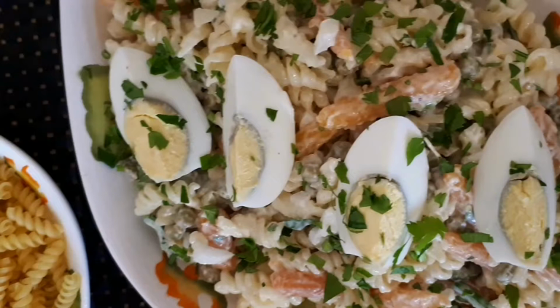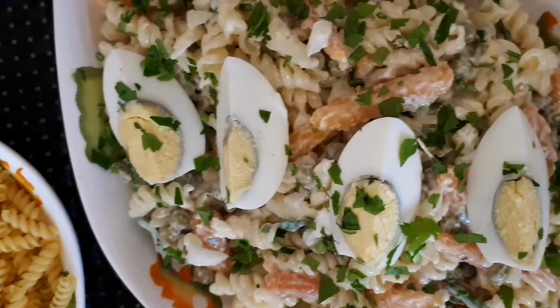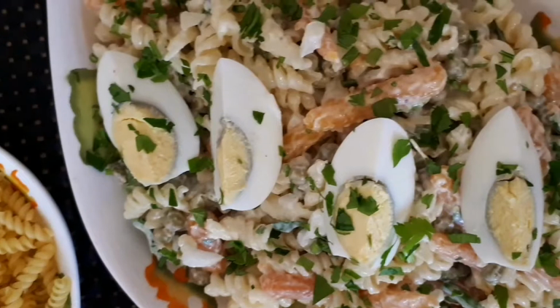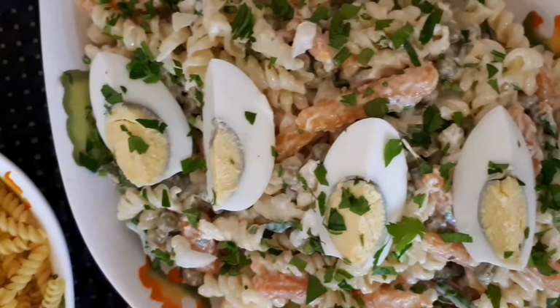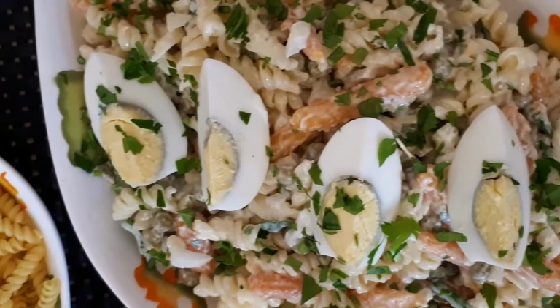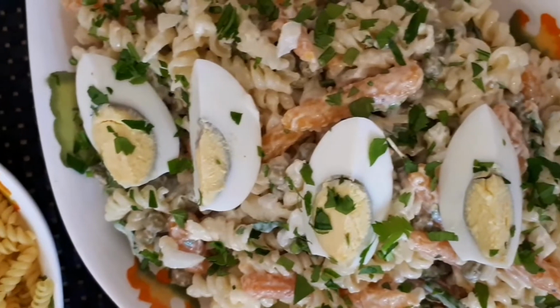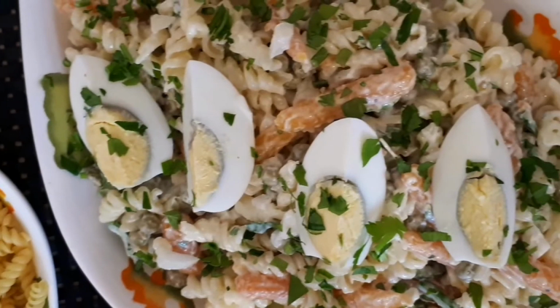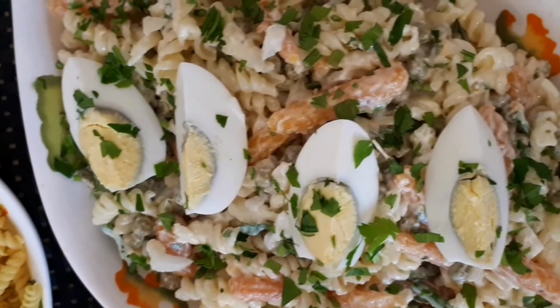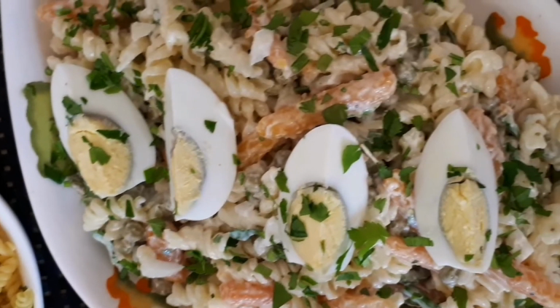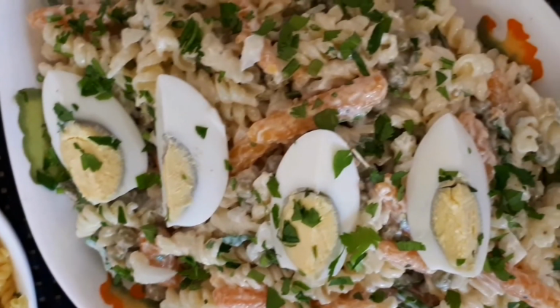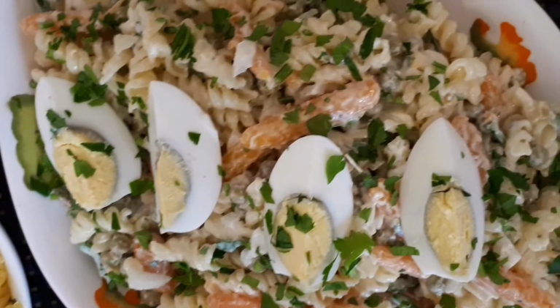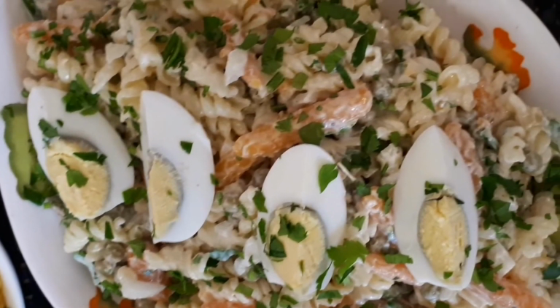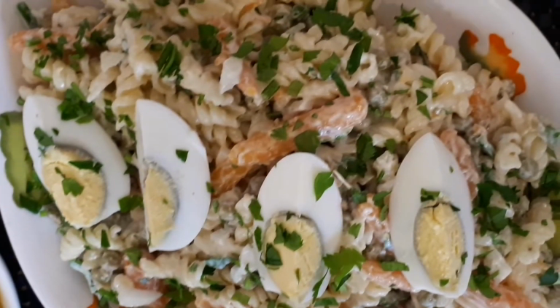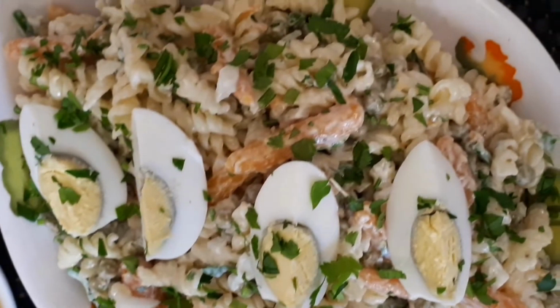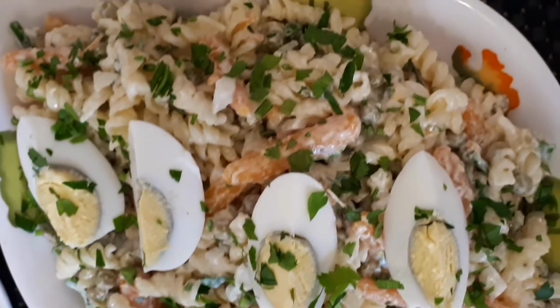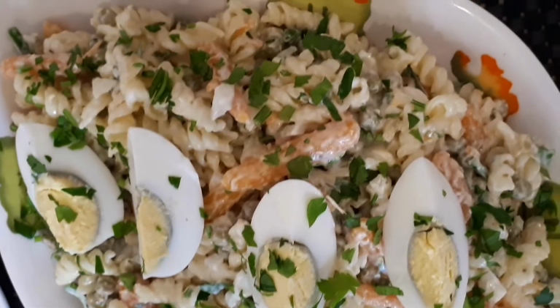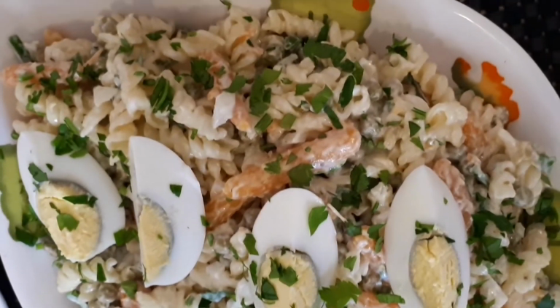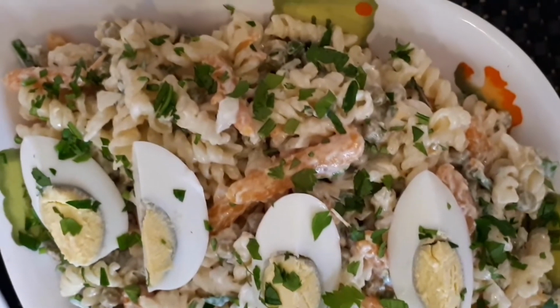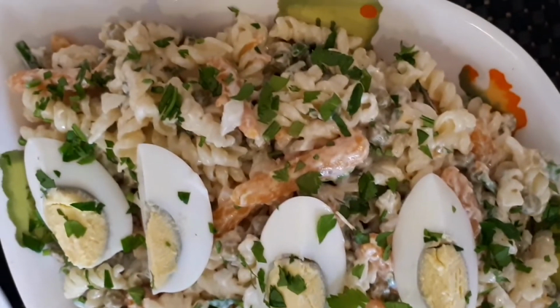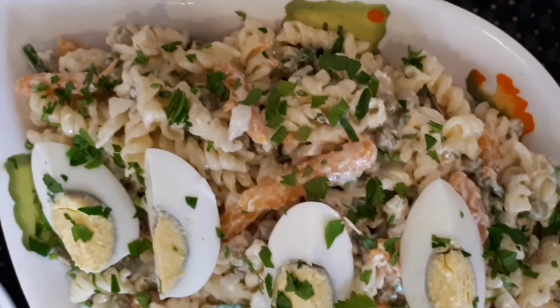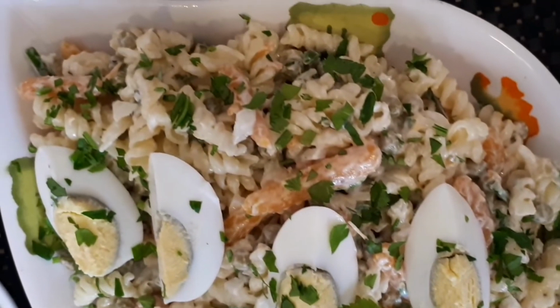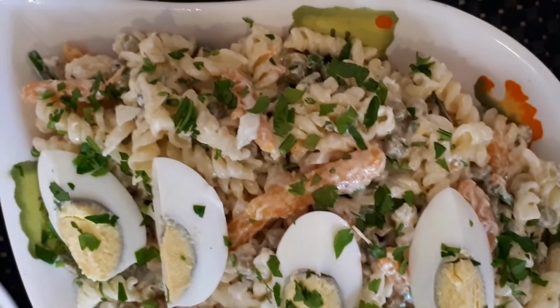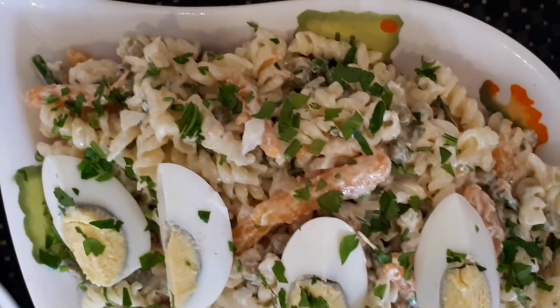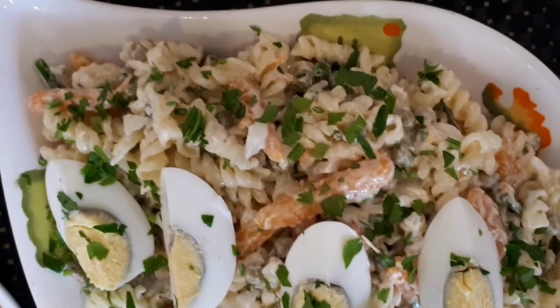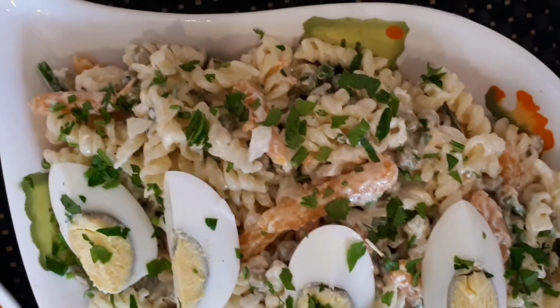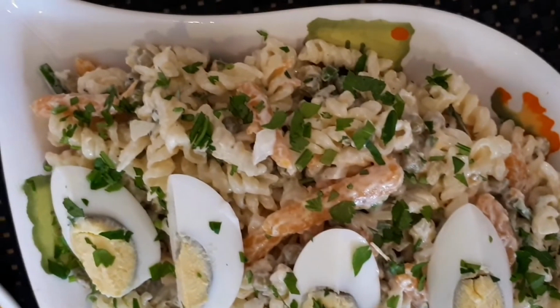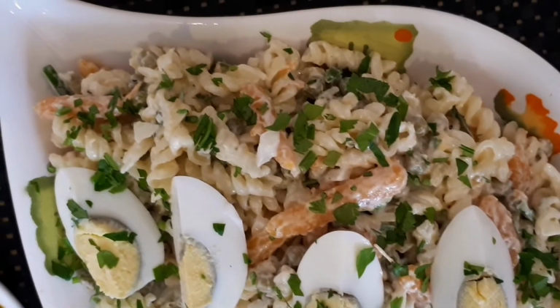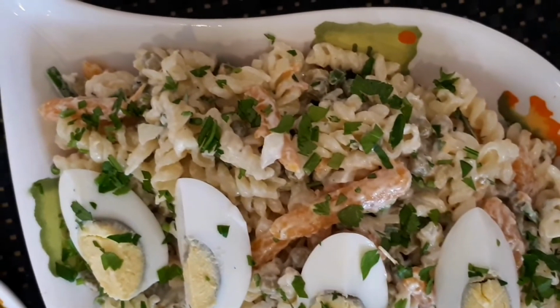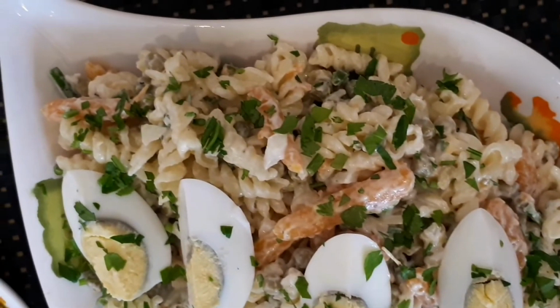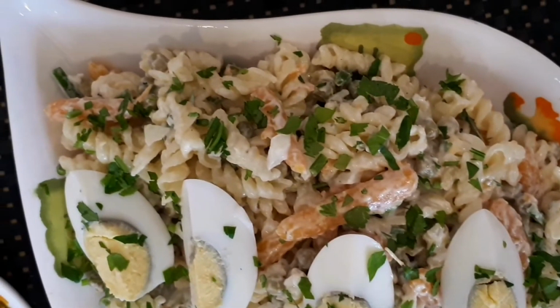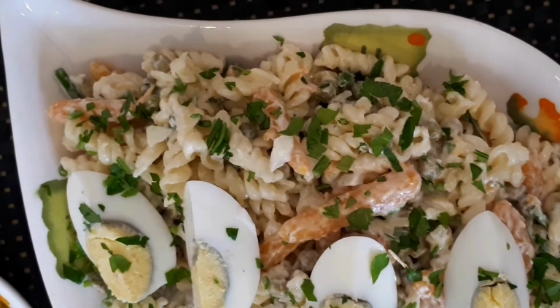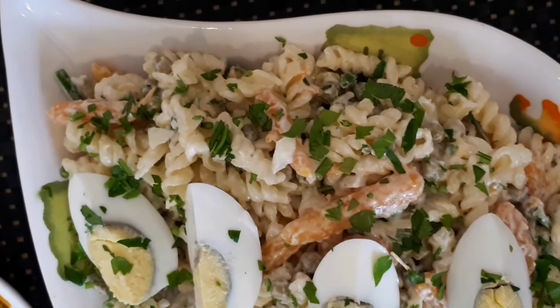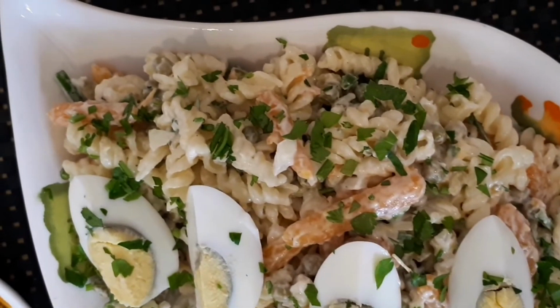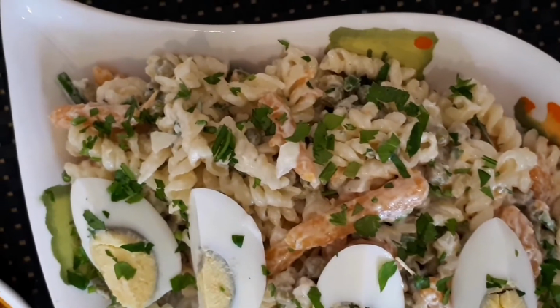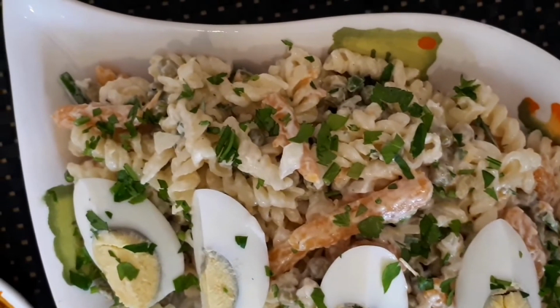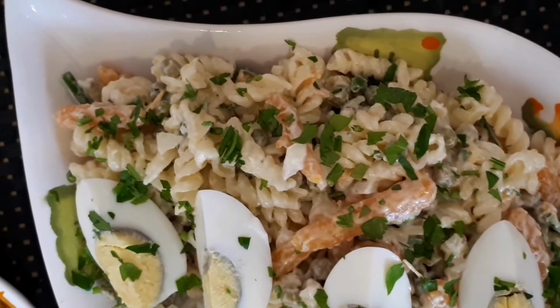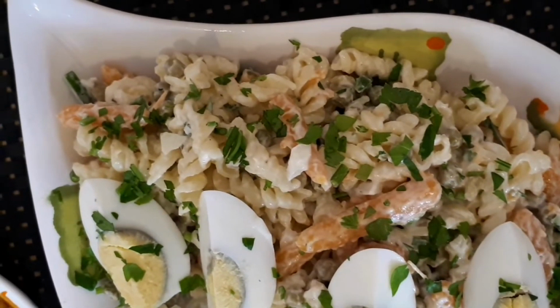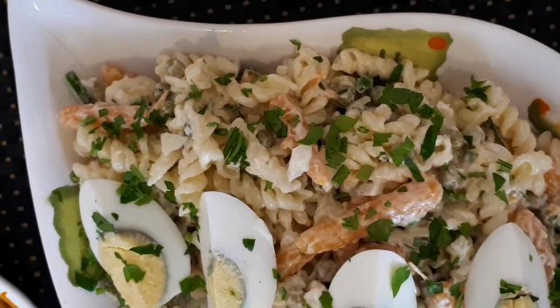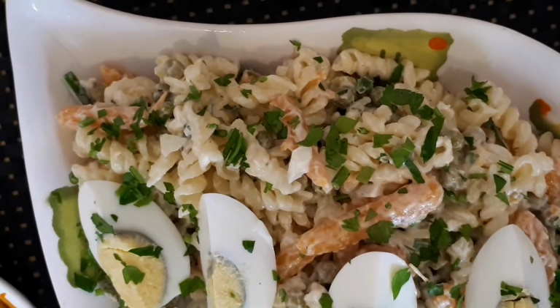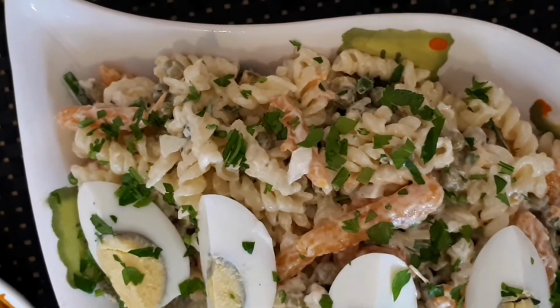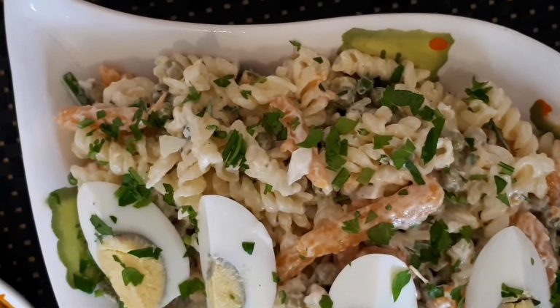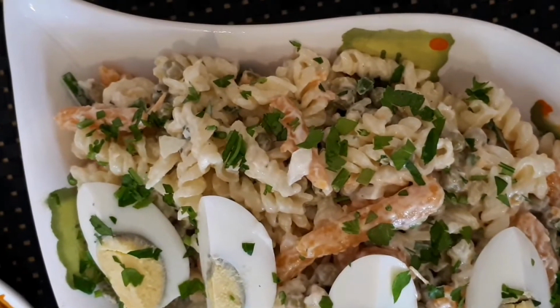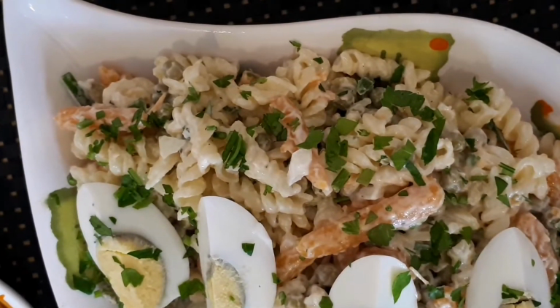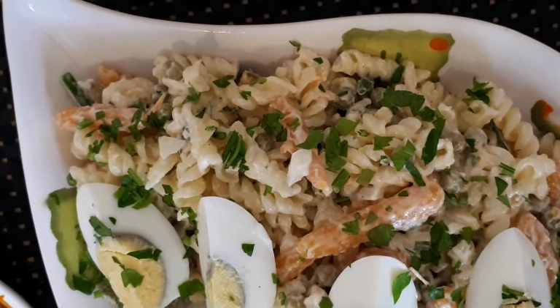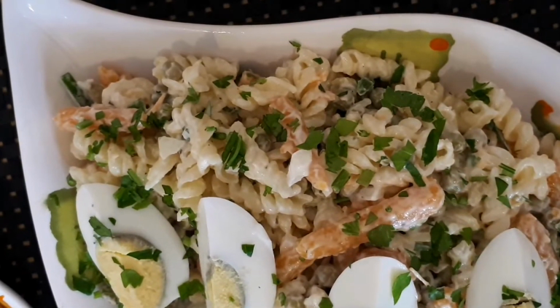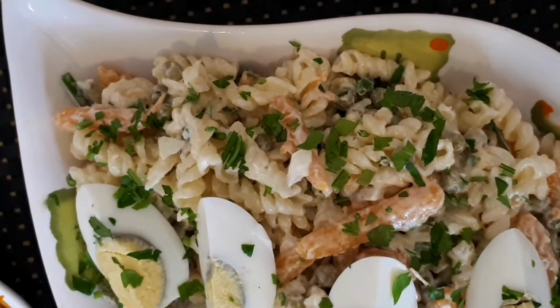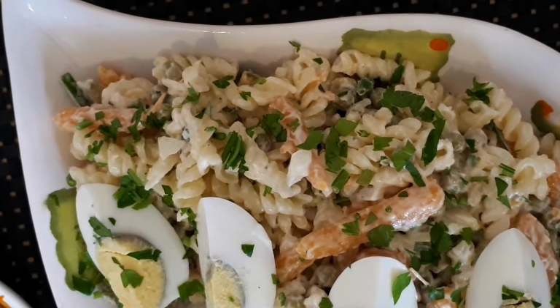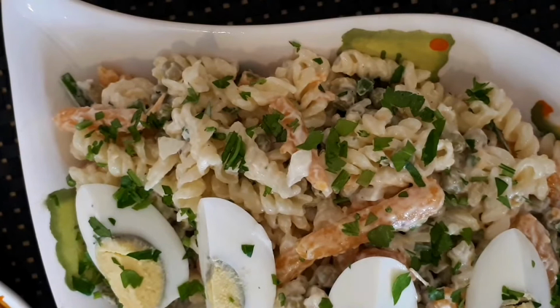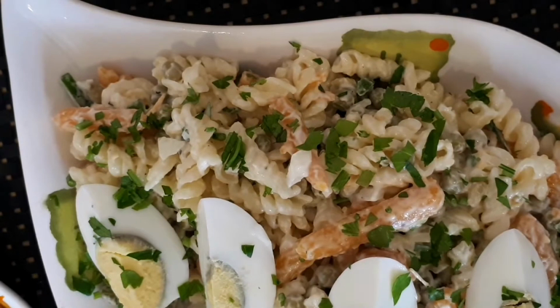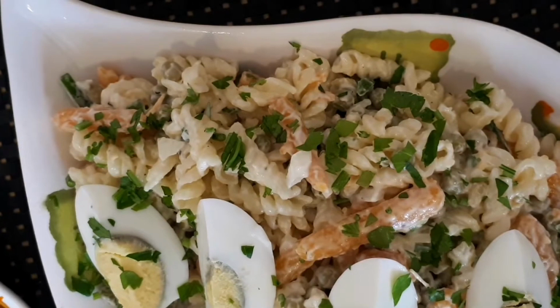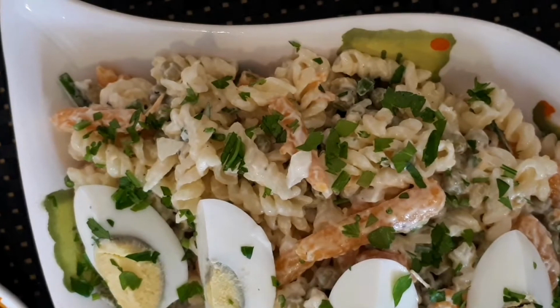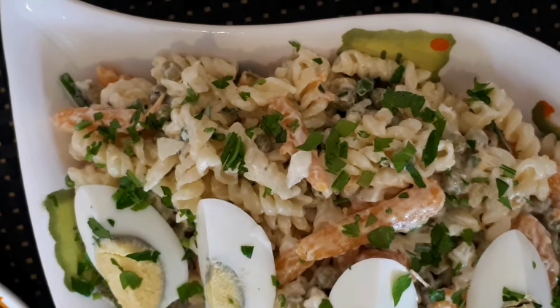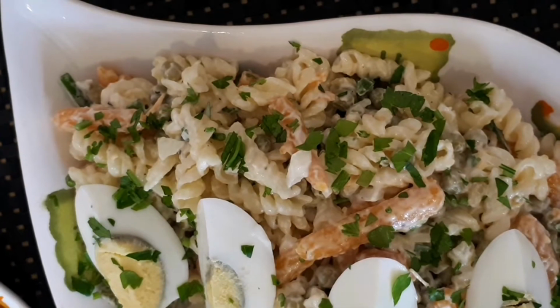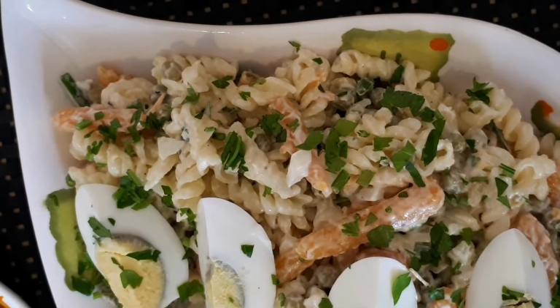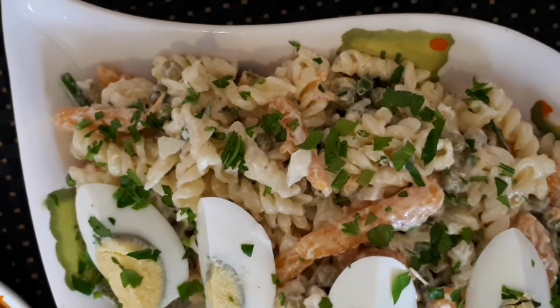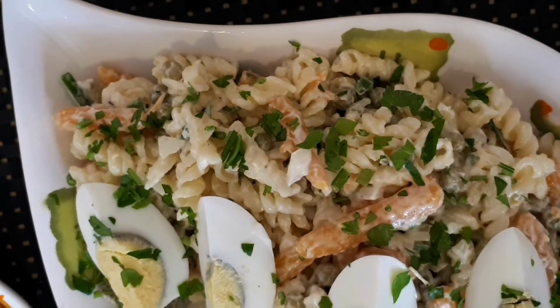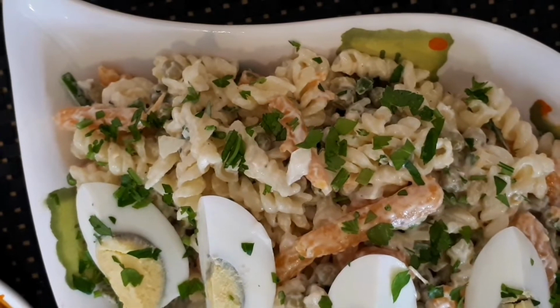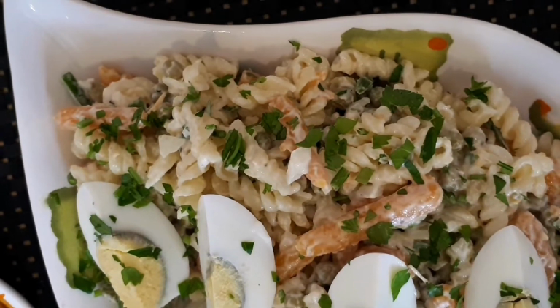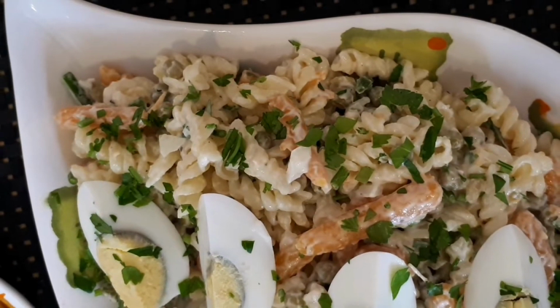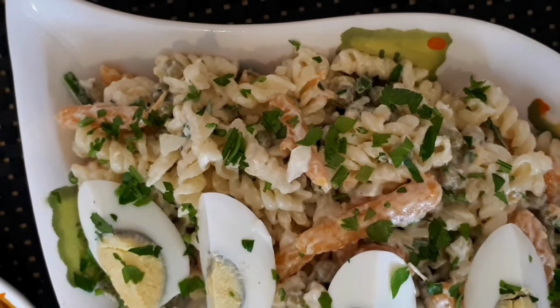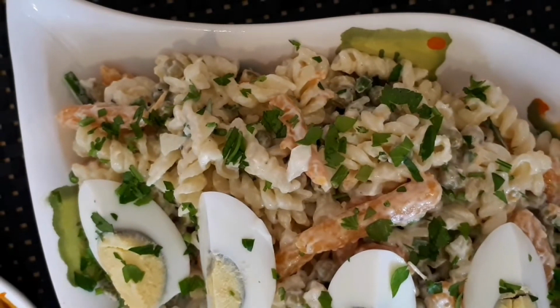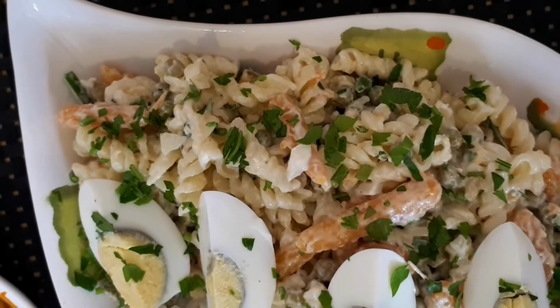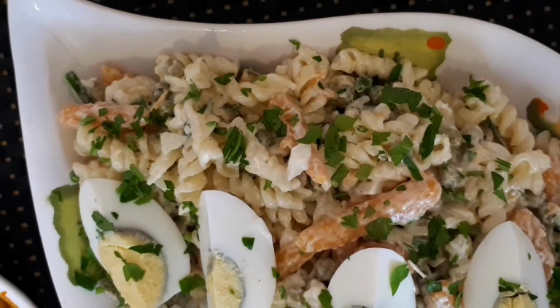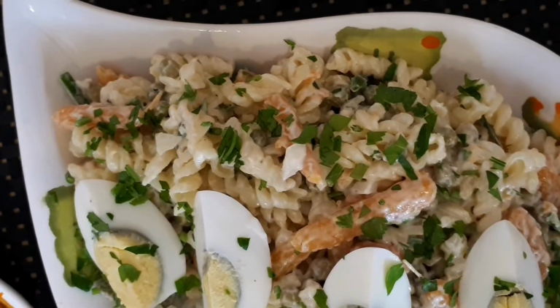Hi, welcome to my channel. I will do a noodles salad. I am going to try this noodles salad.